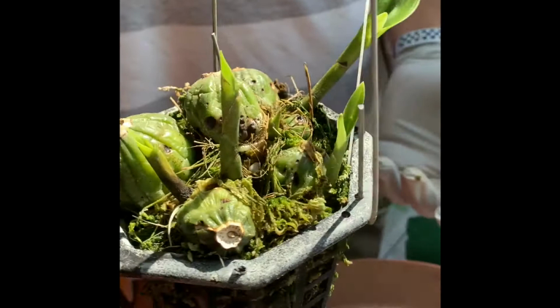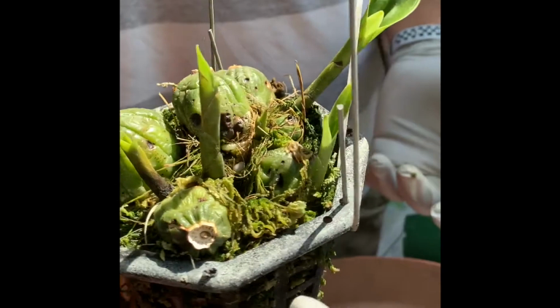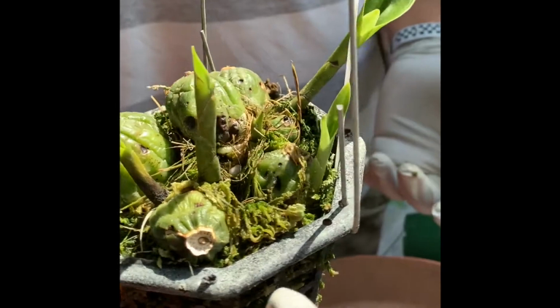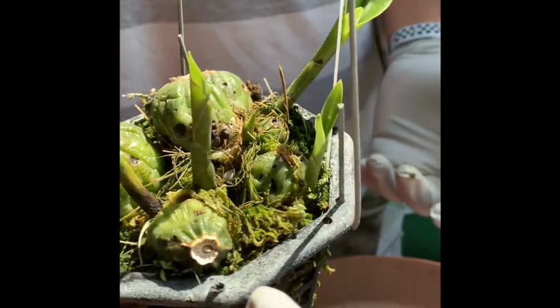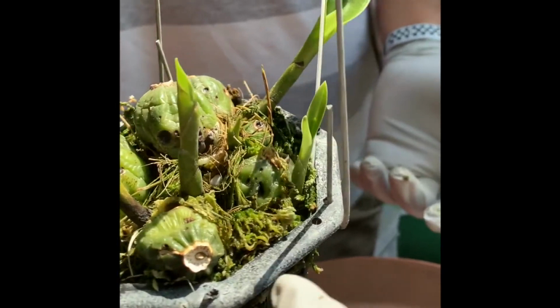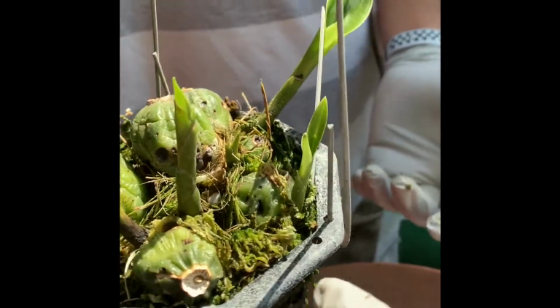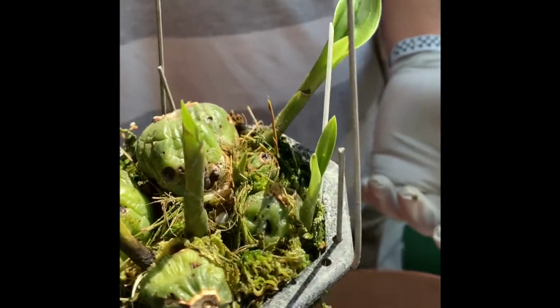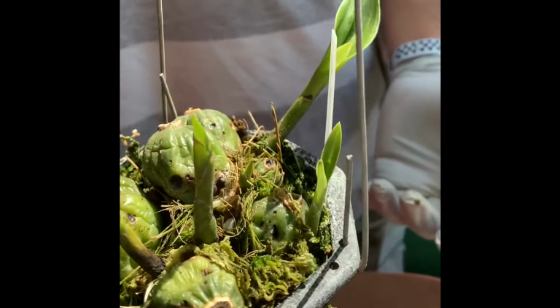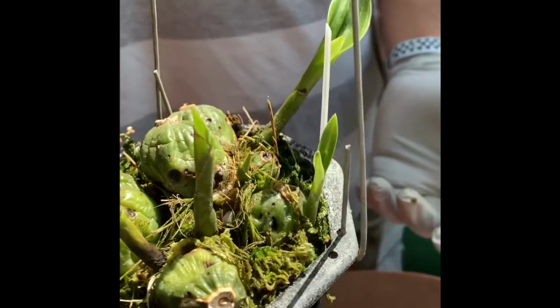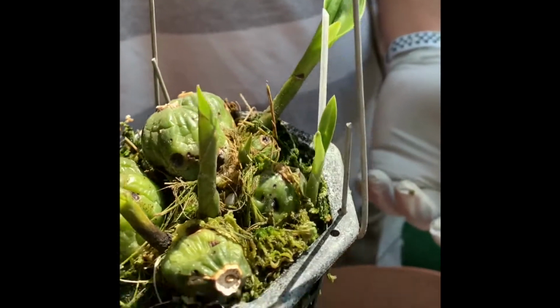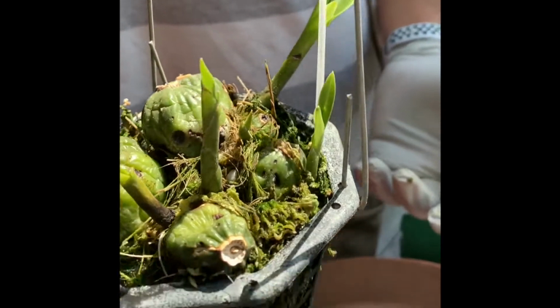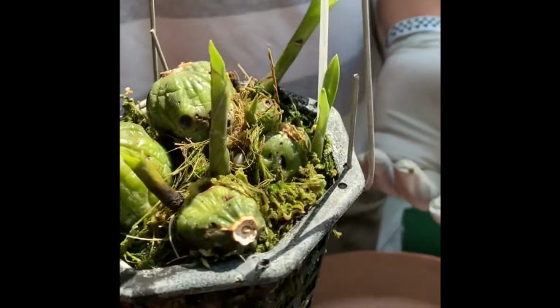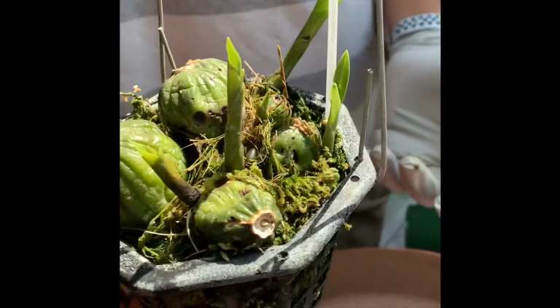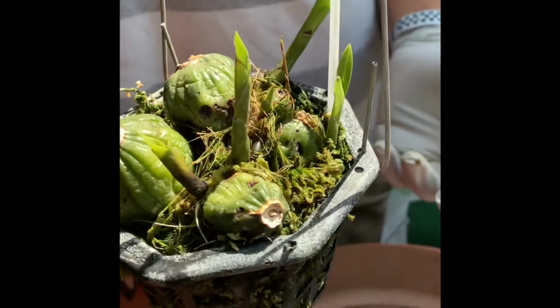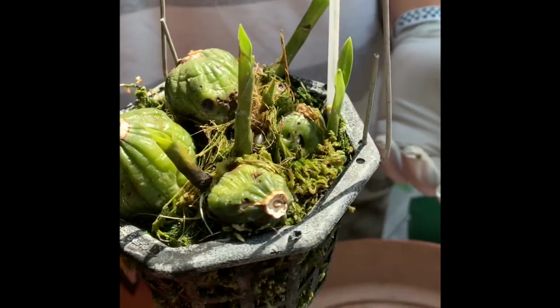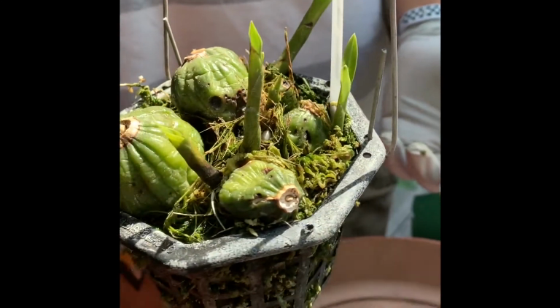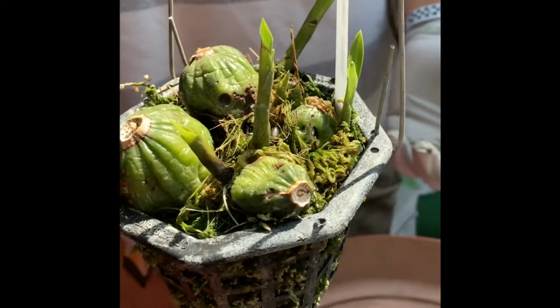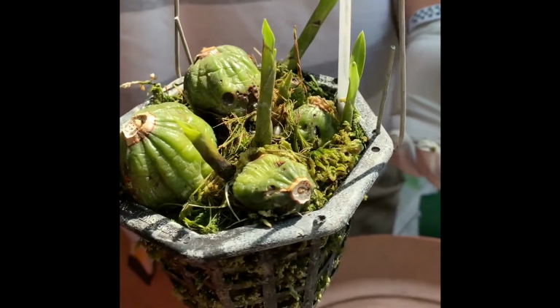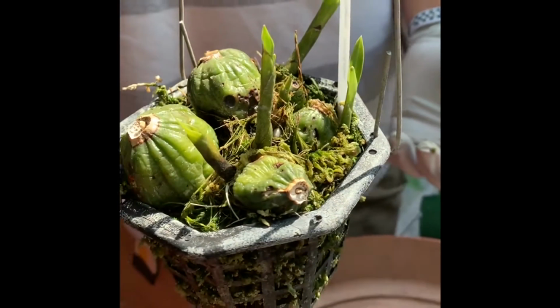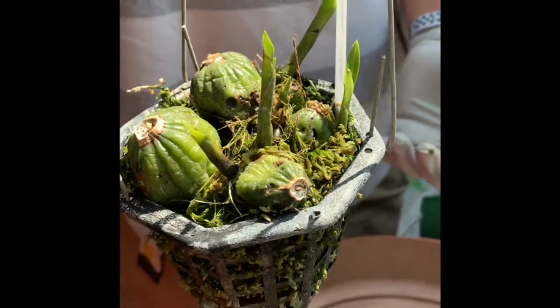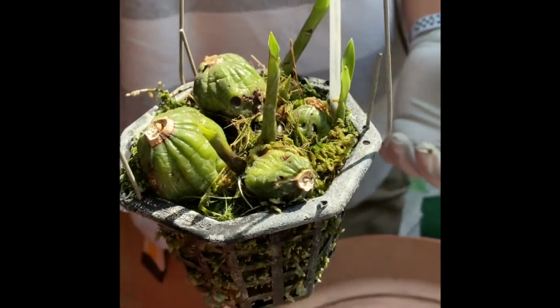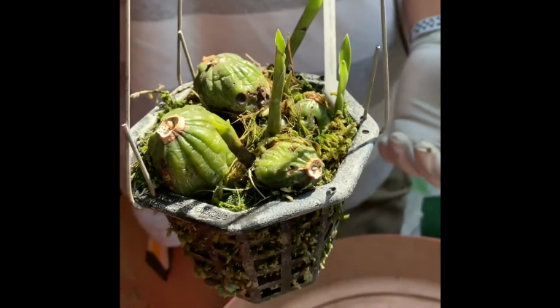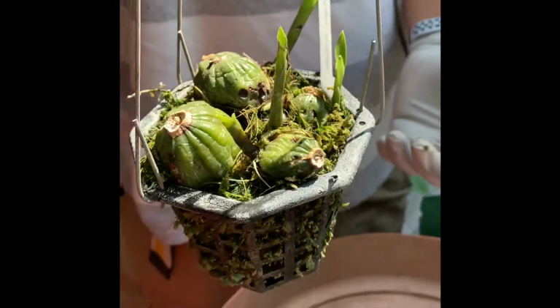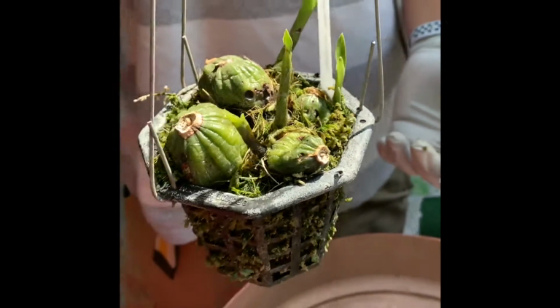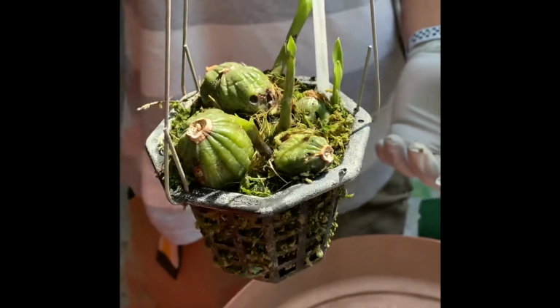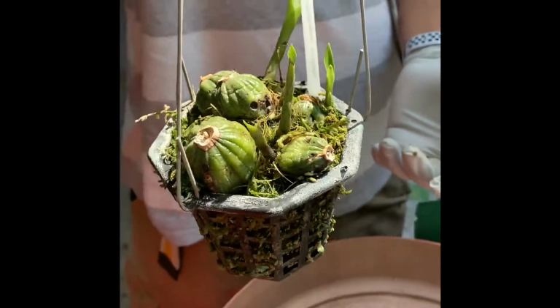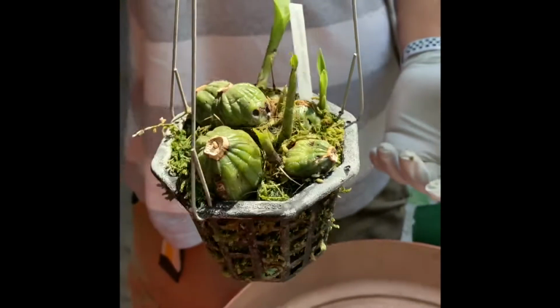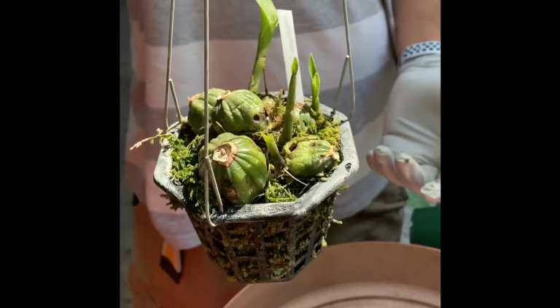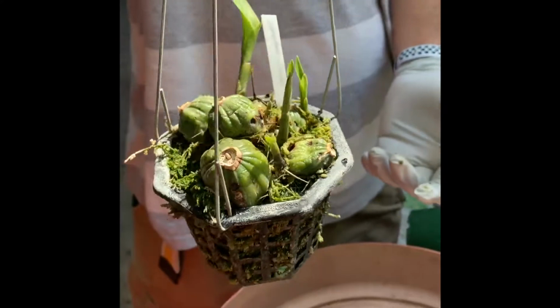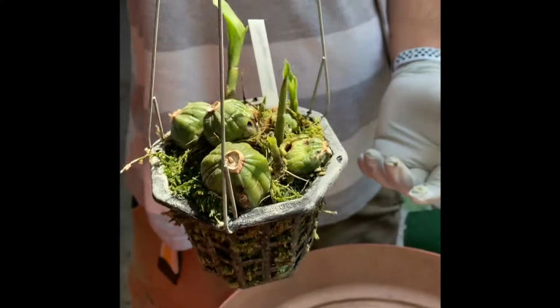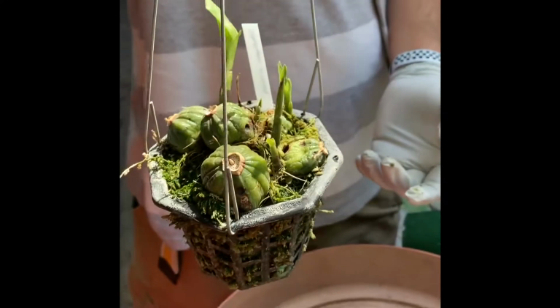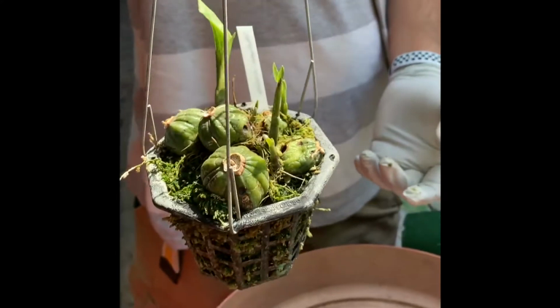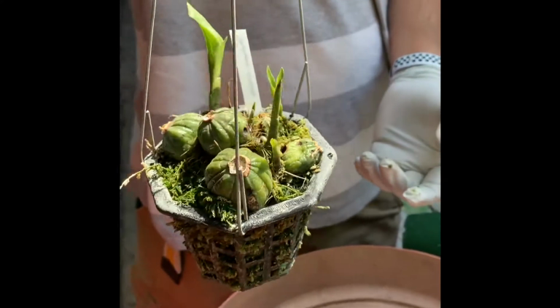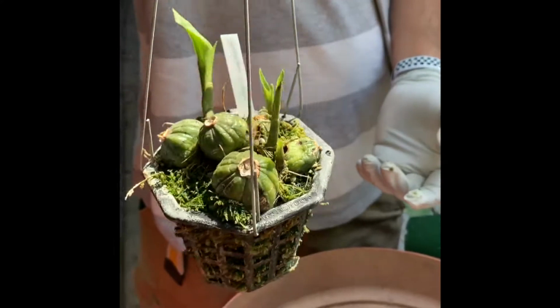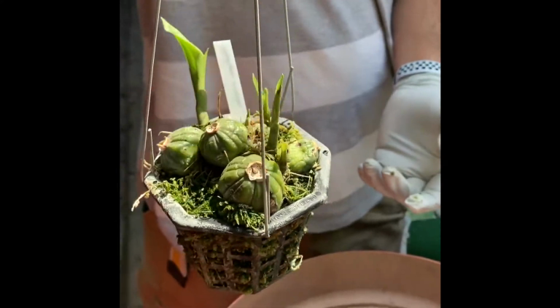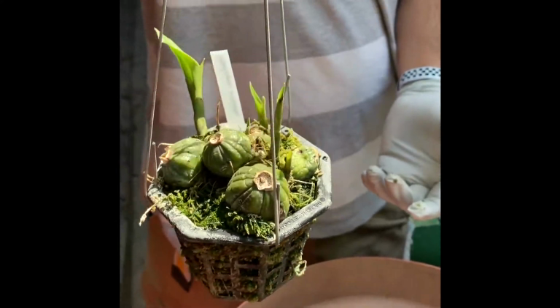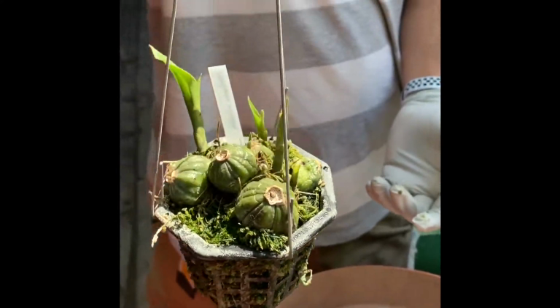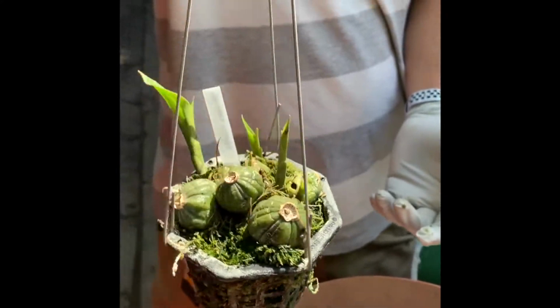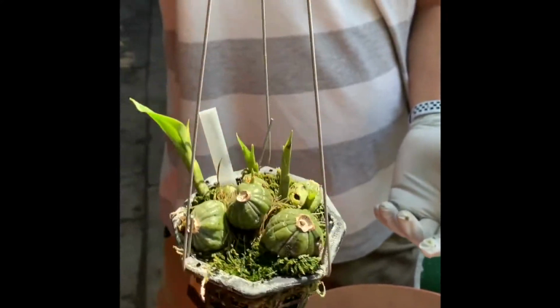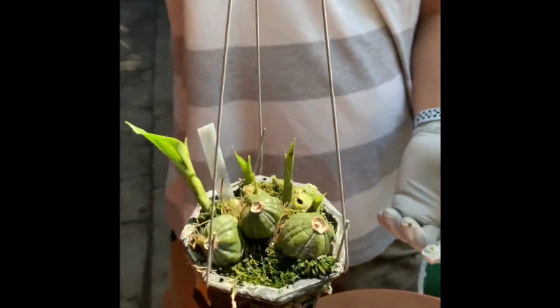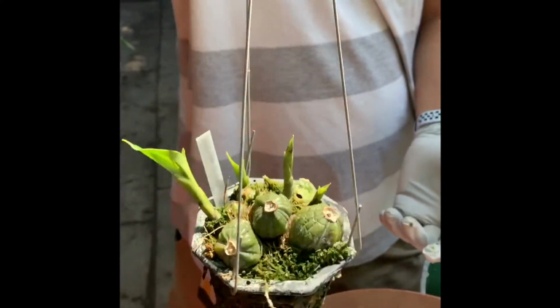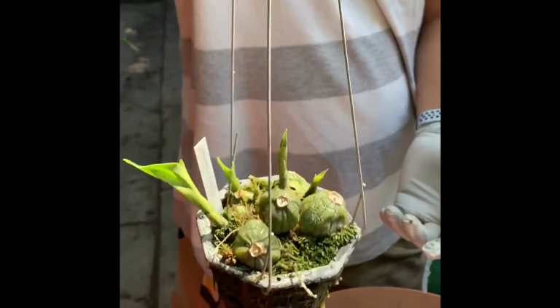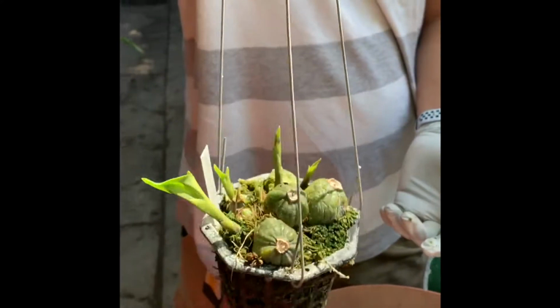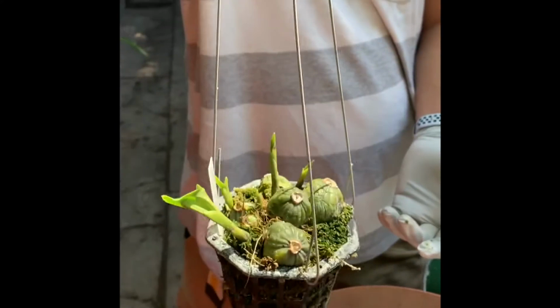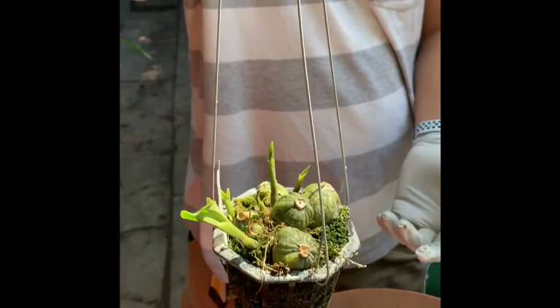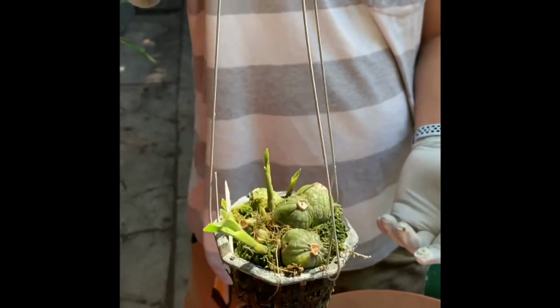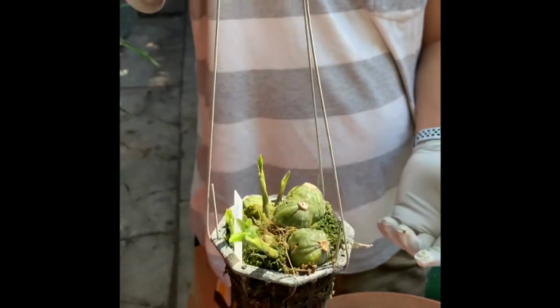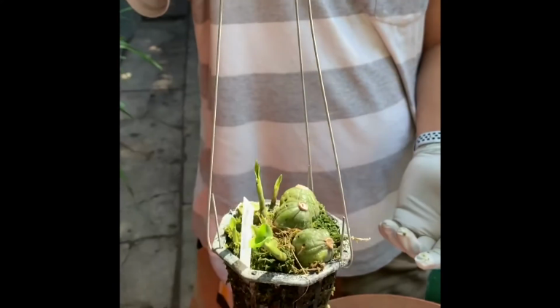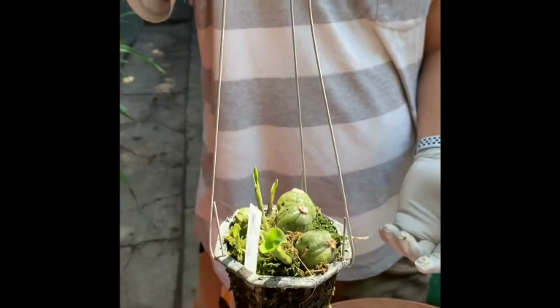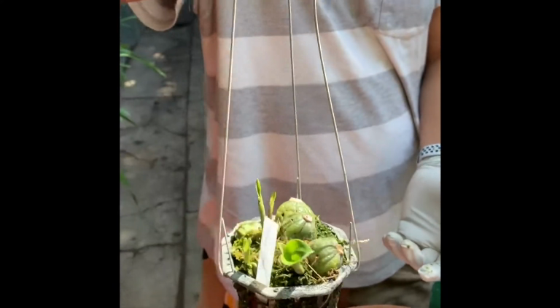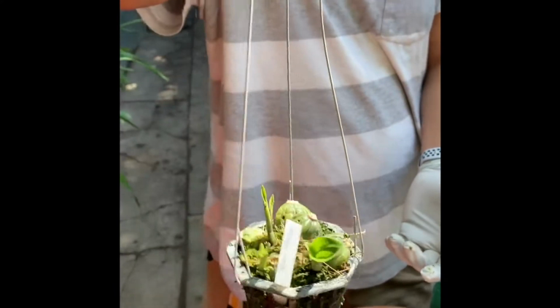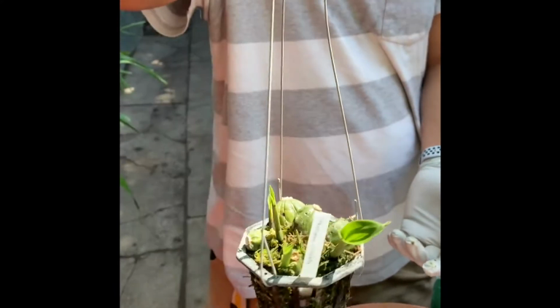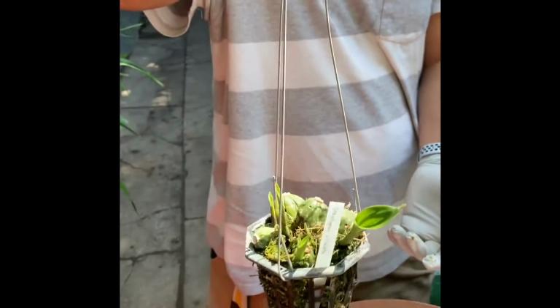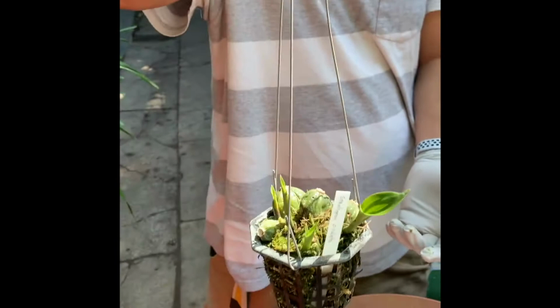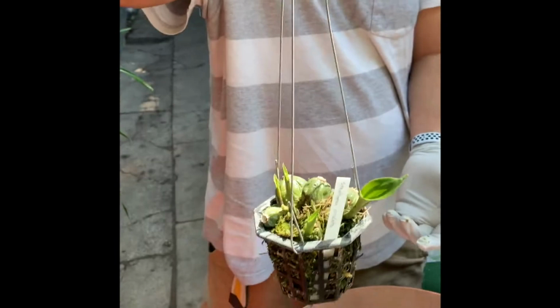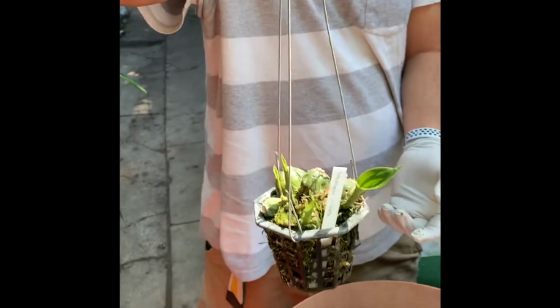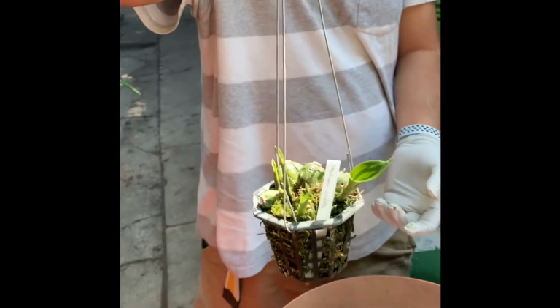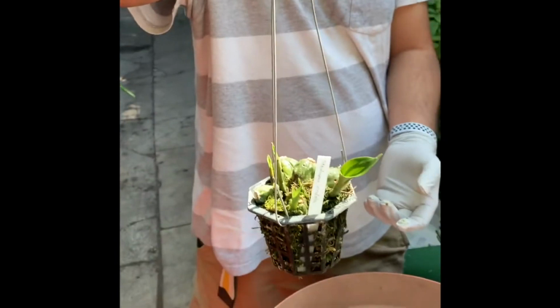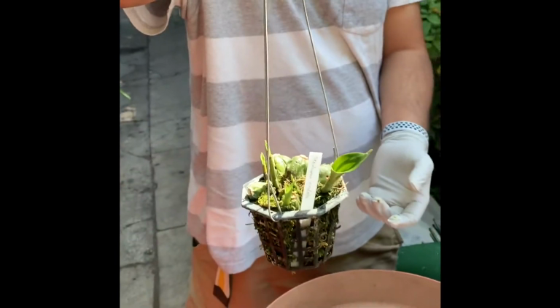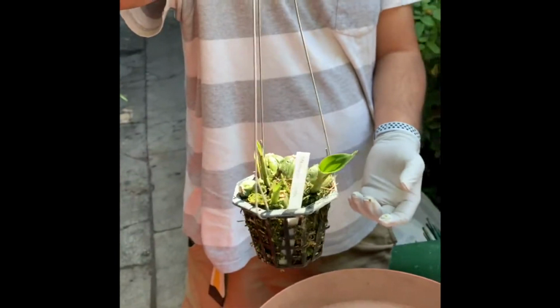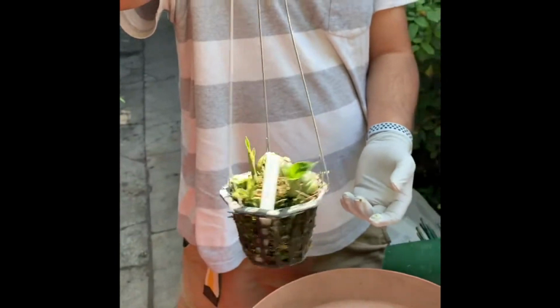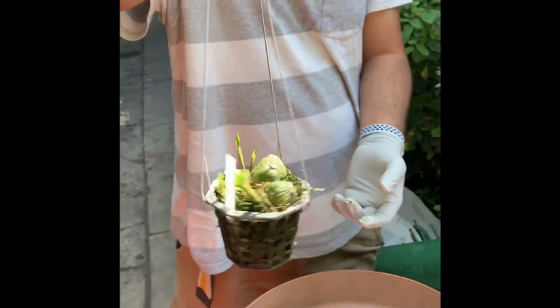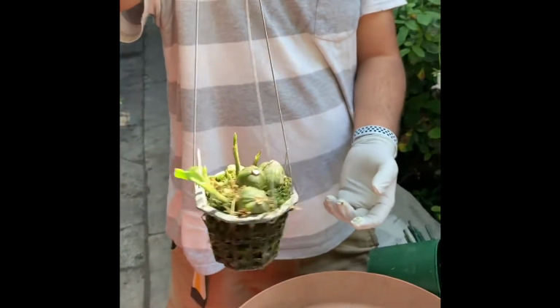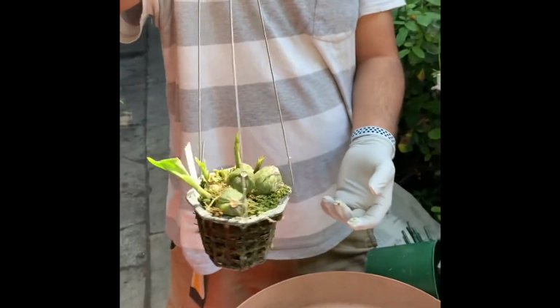There are five new growths in here. So Stanhopea oculata — that's how you do it.